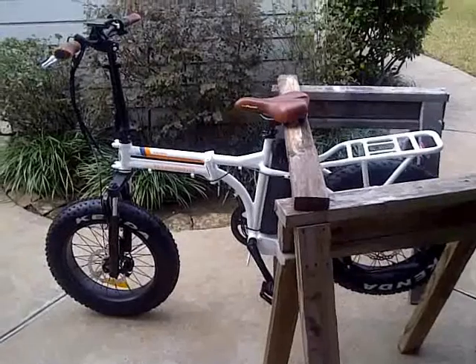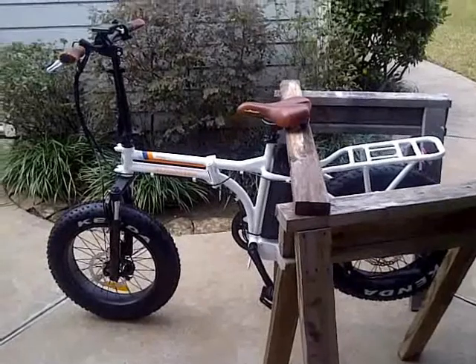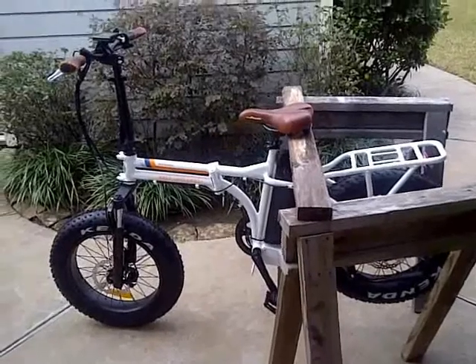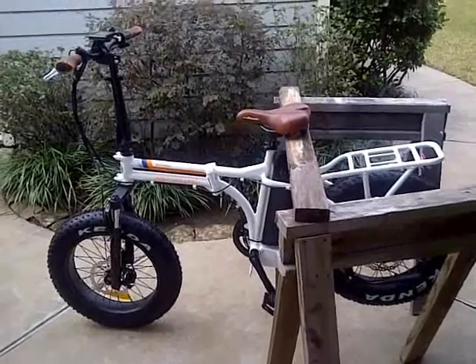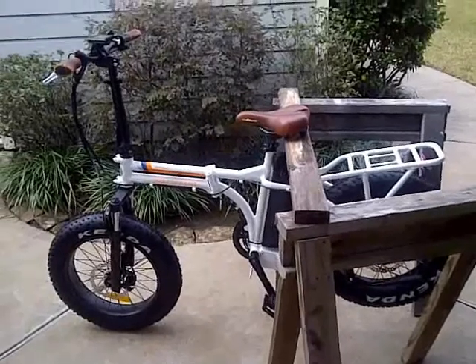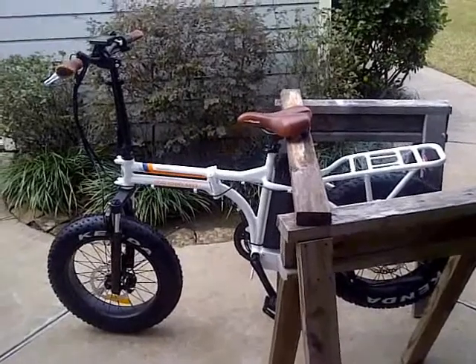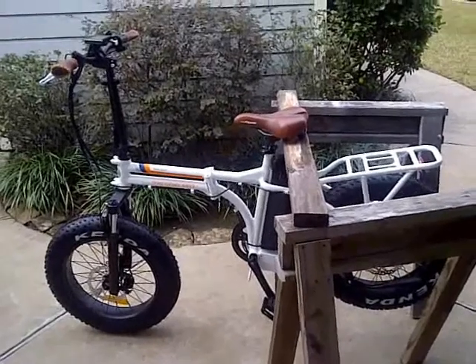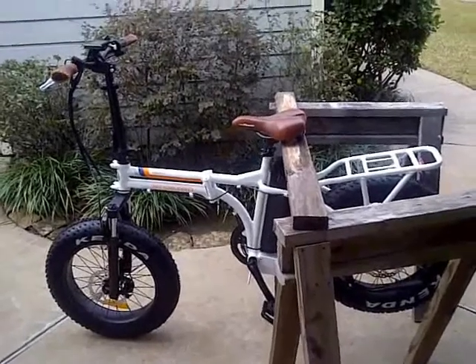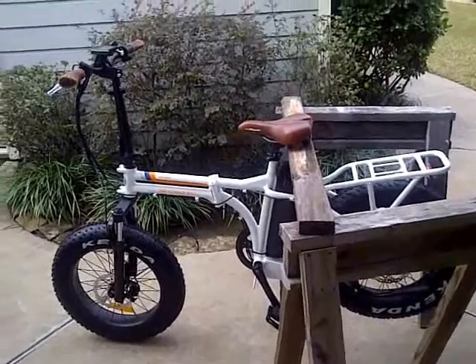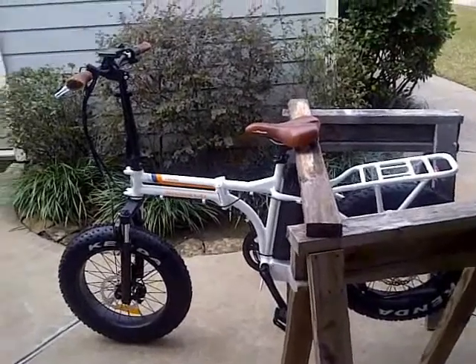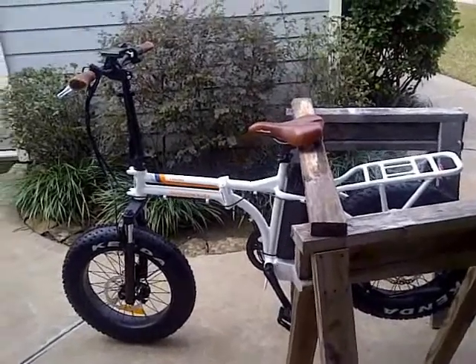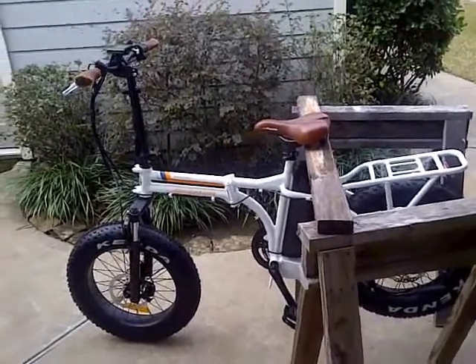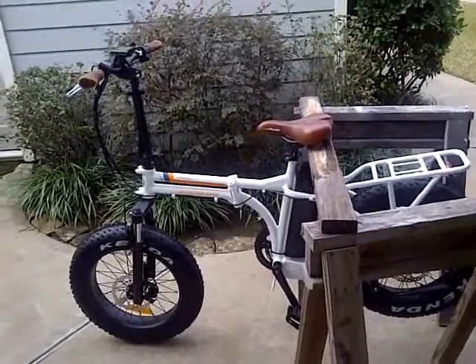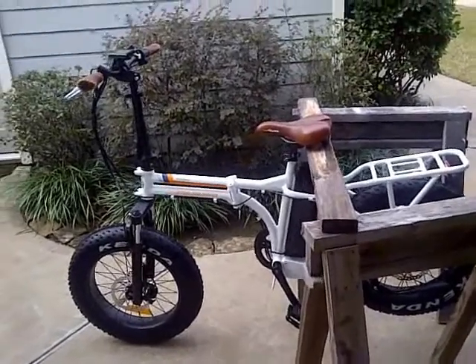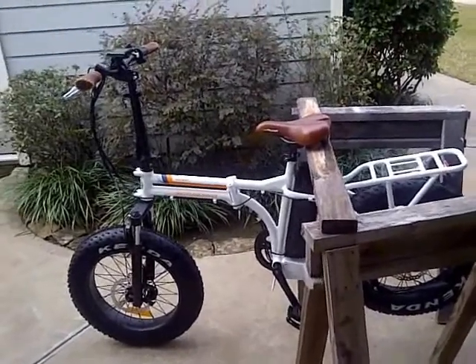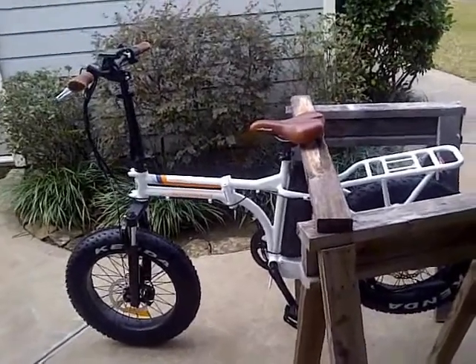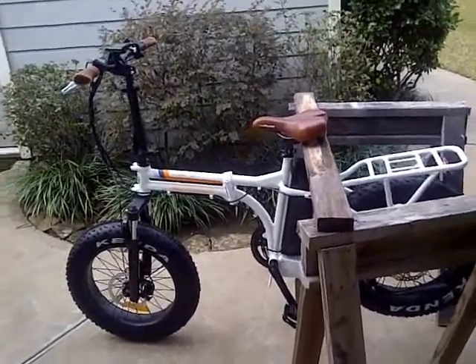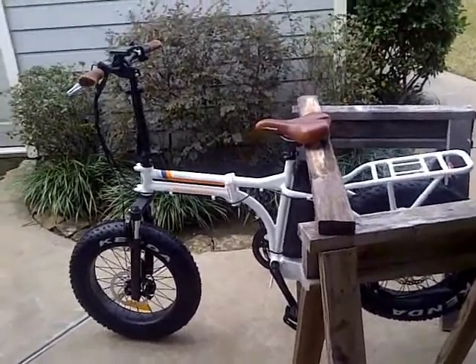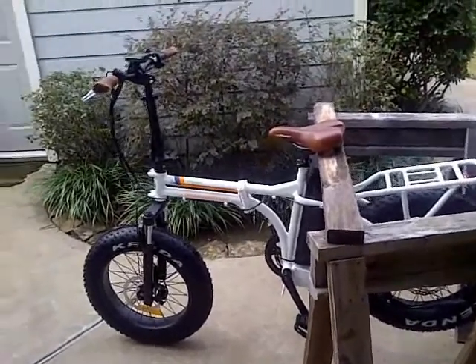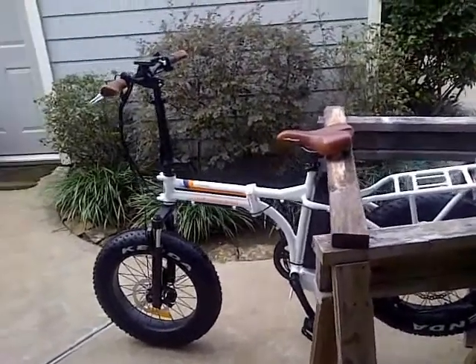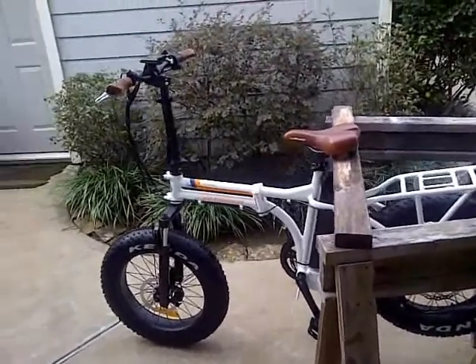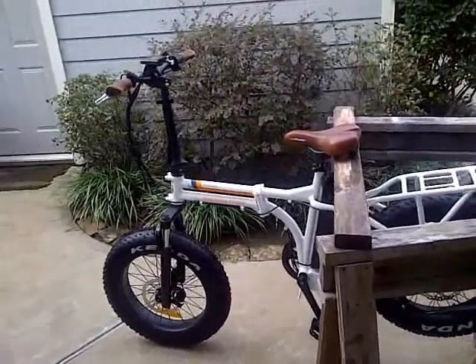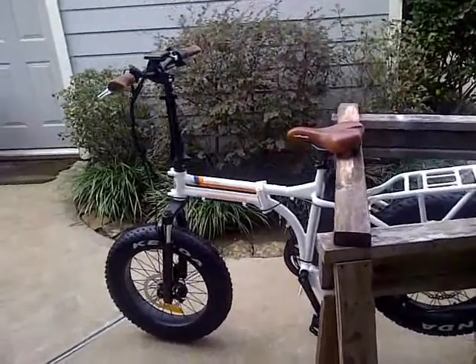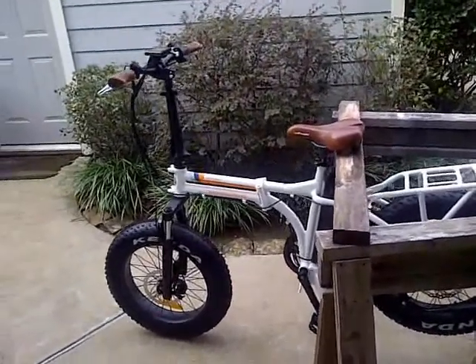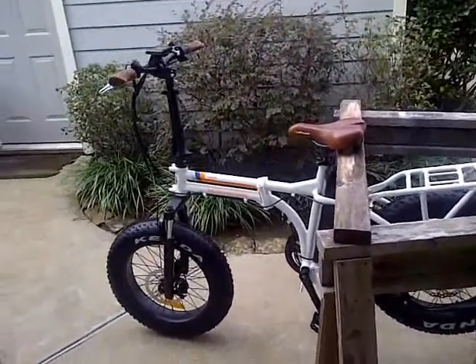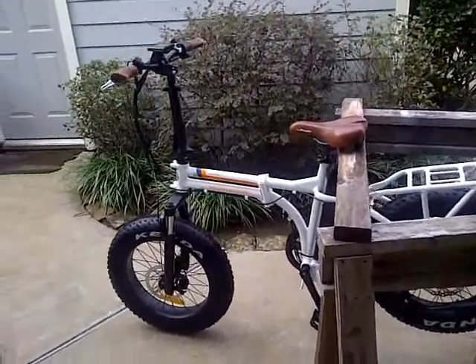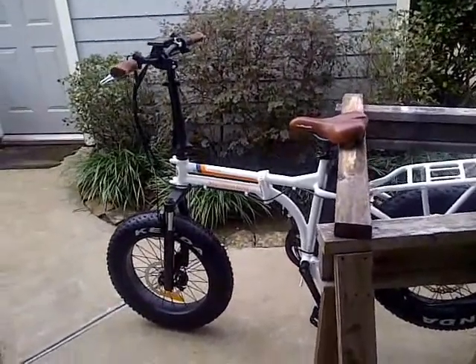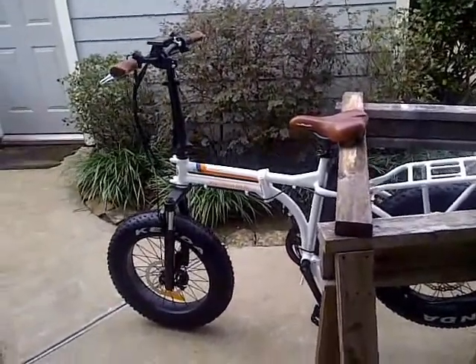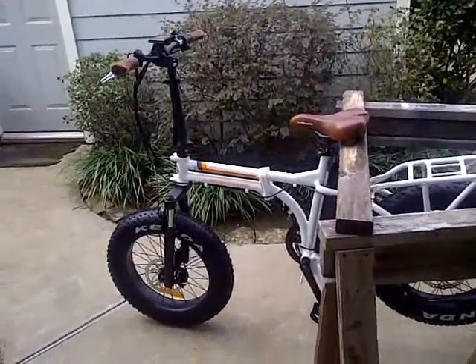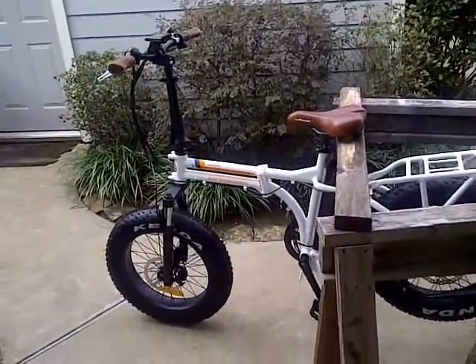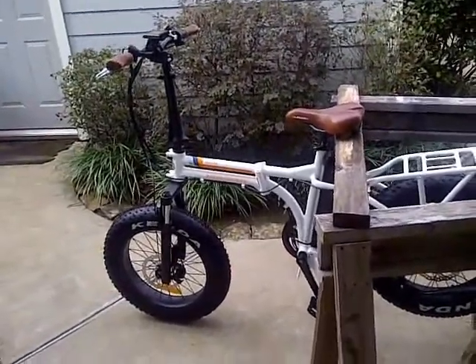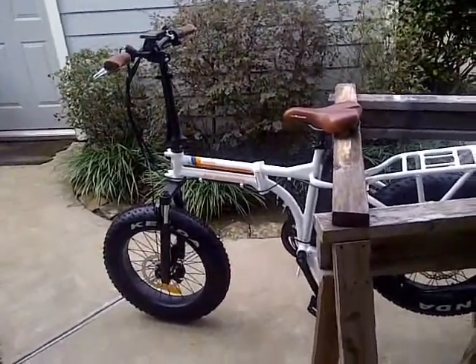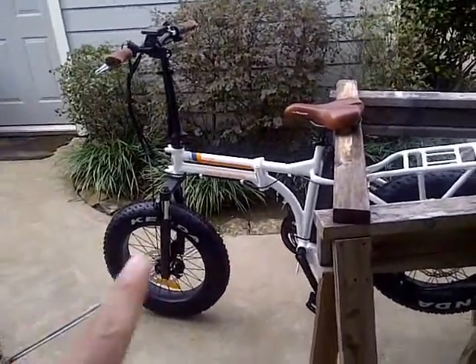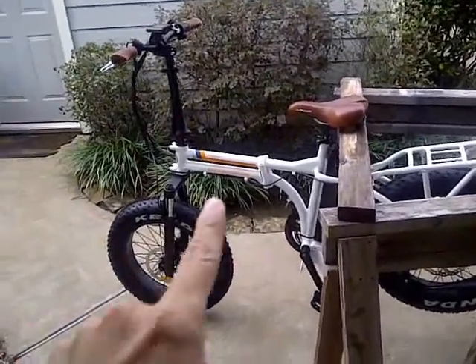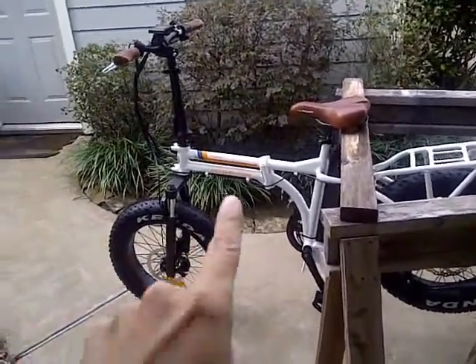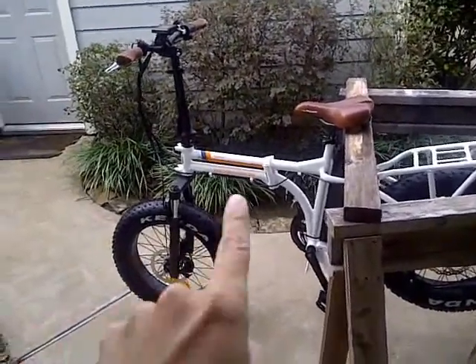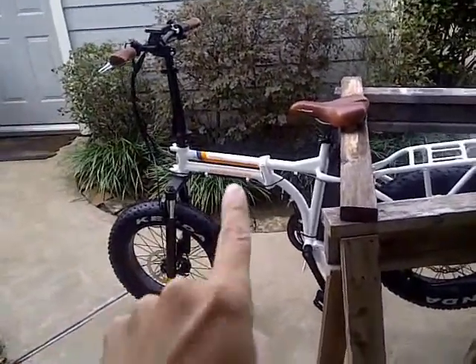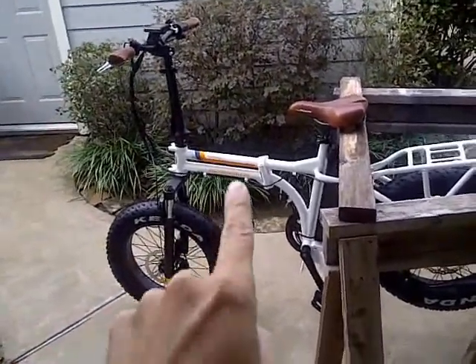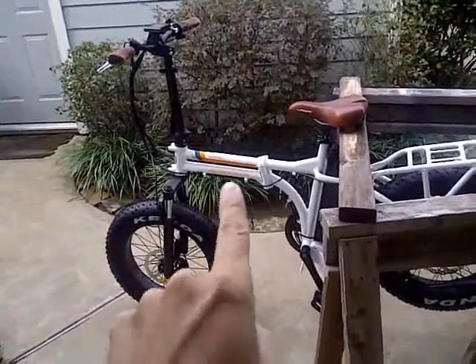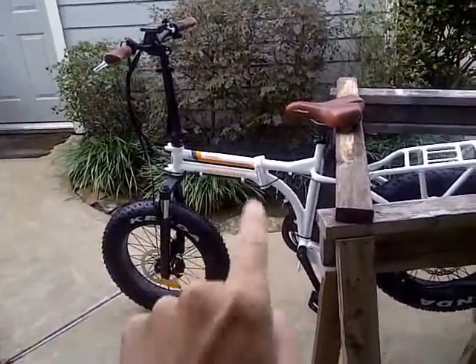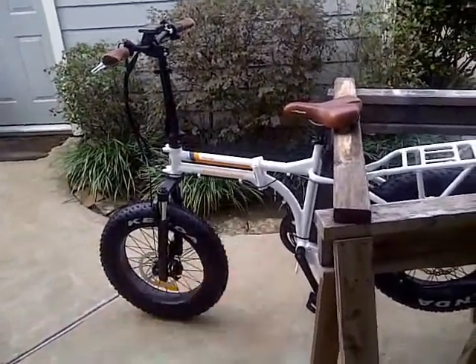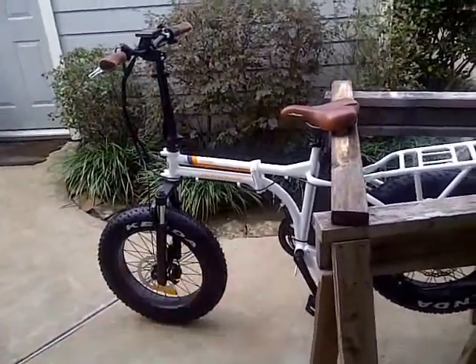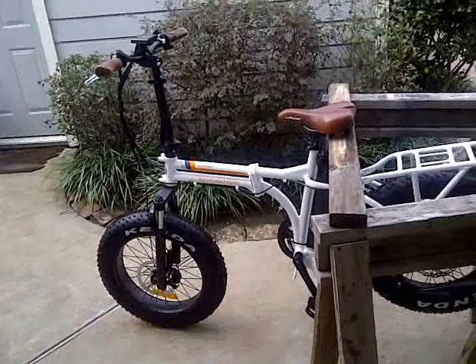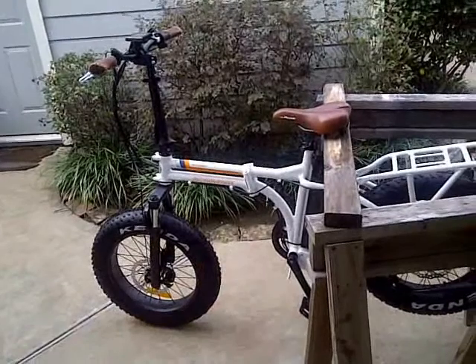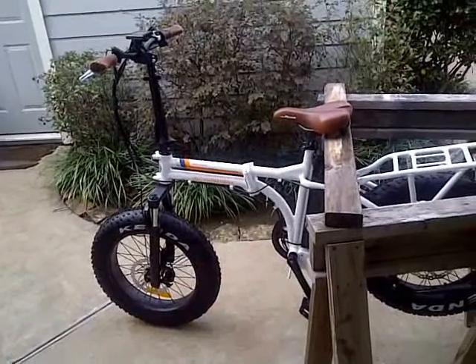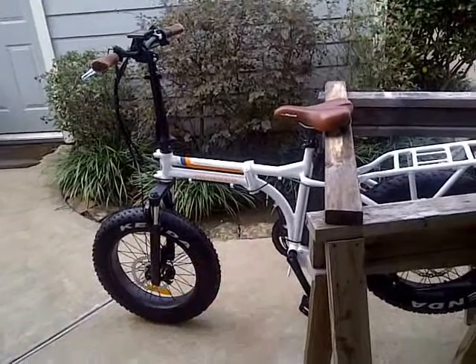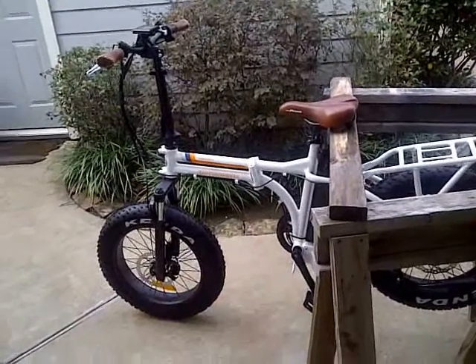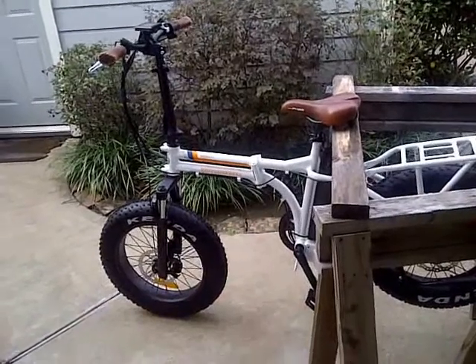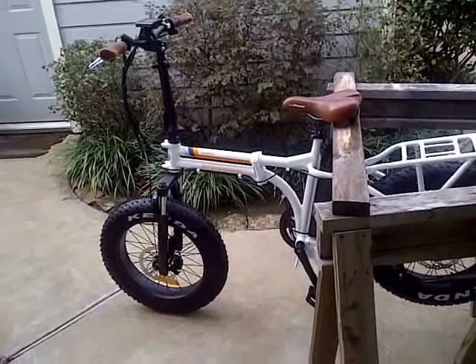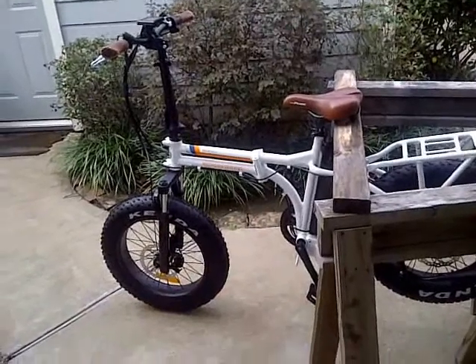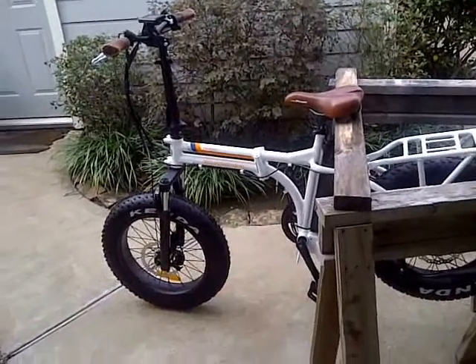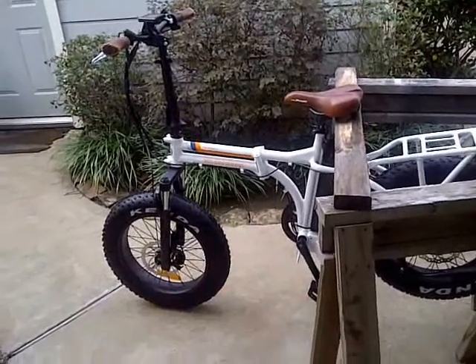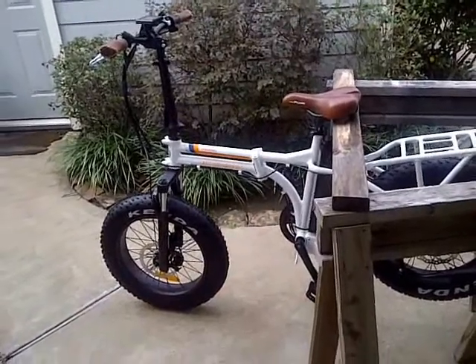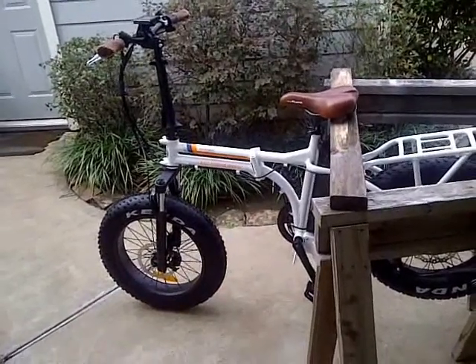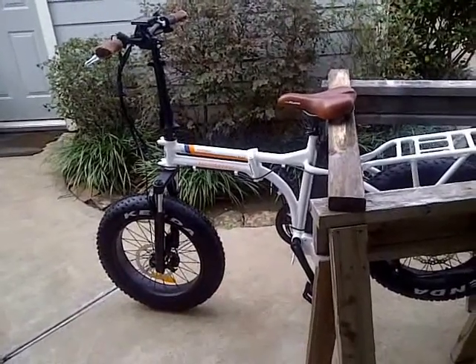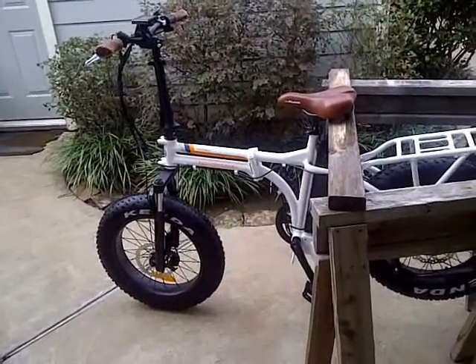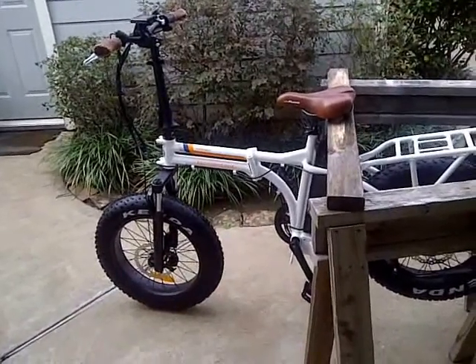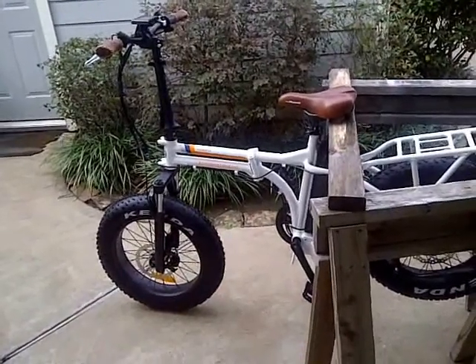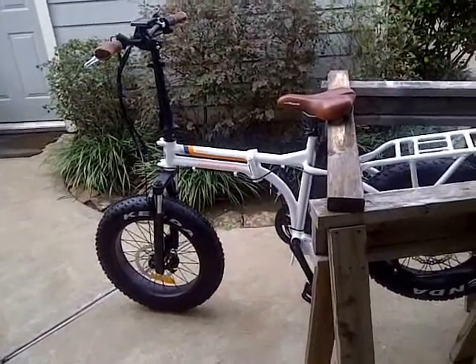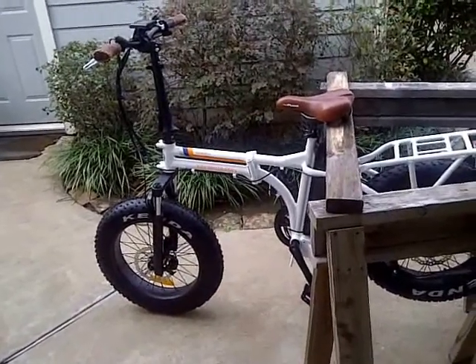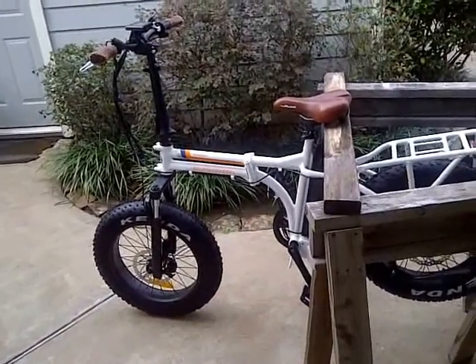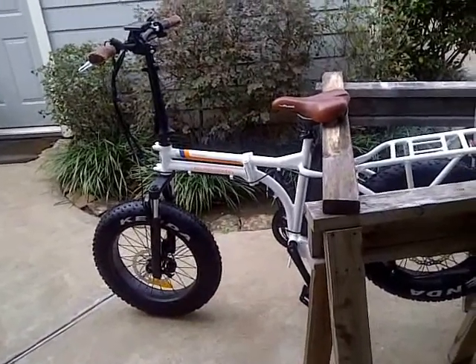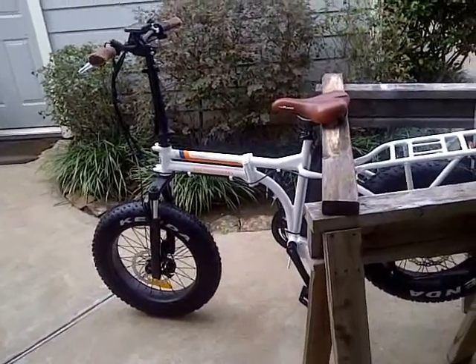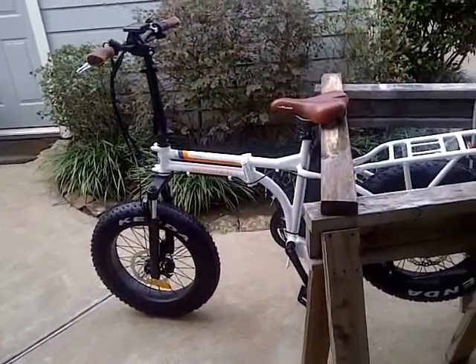Hello everyone, welcome back to another edition of the Mini Rad Rover from Rad Power Bikes.